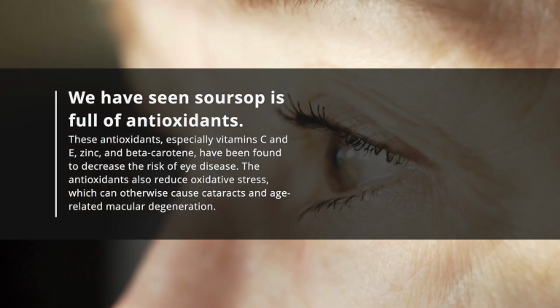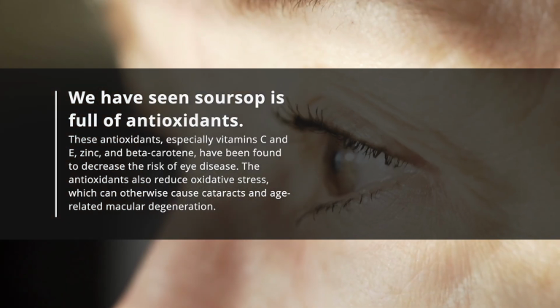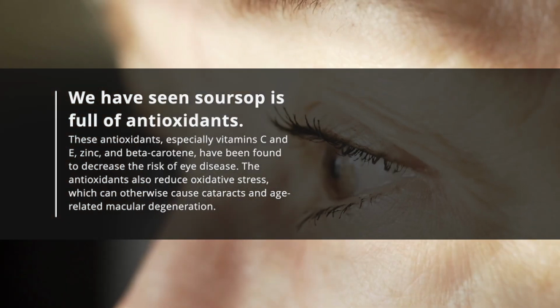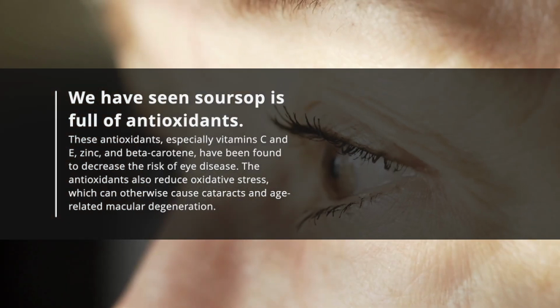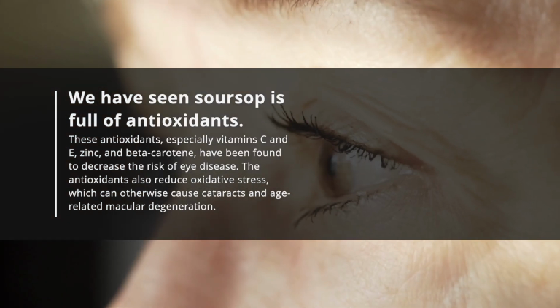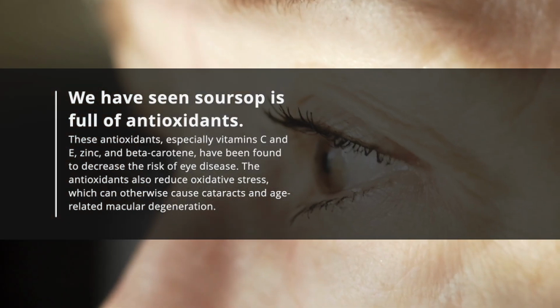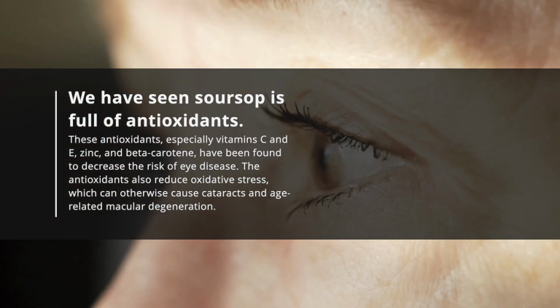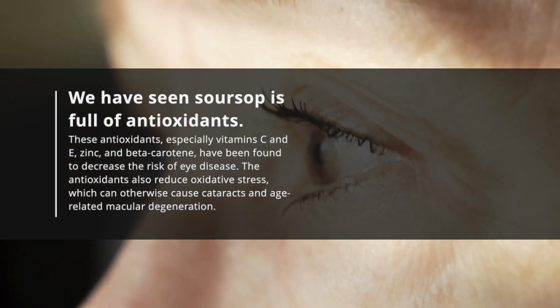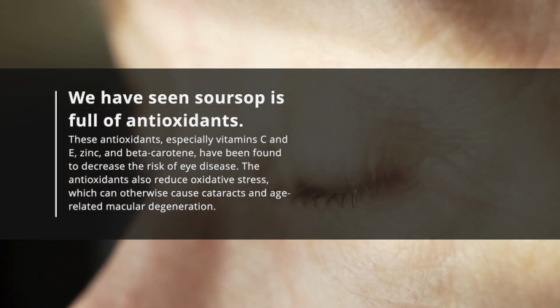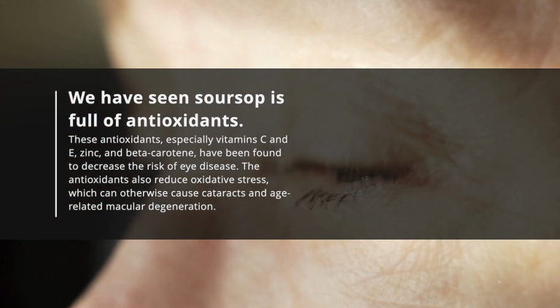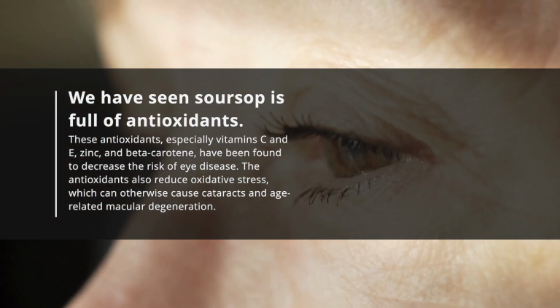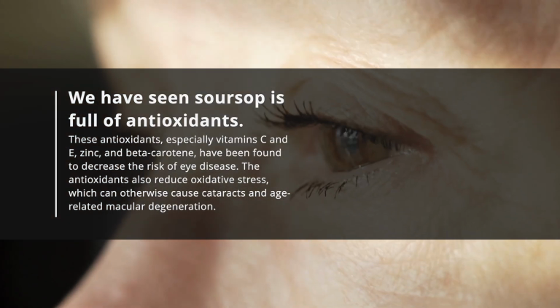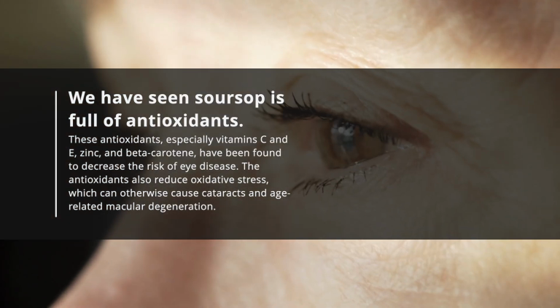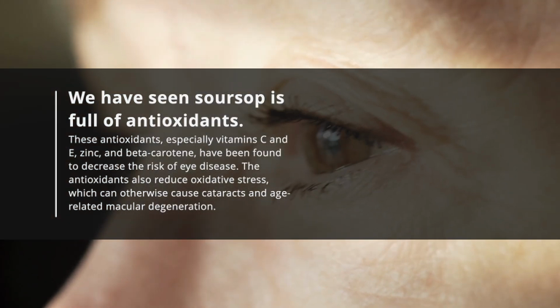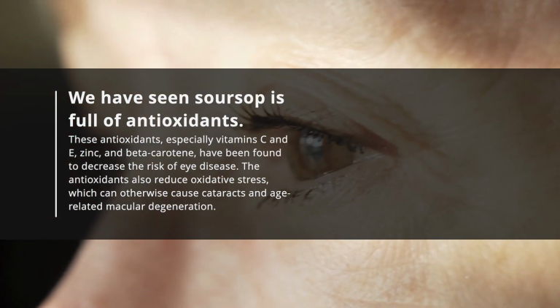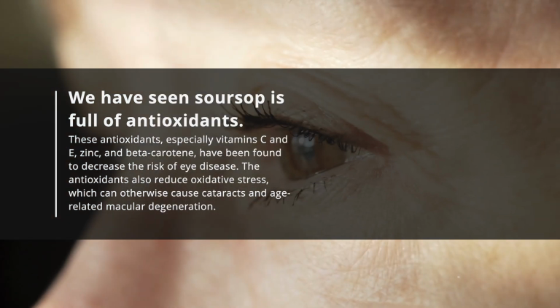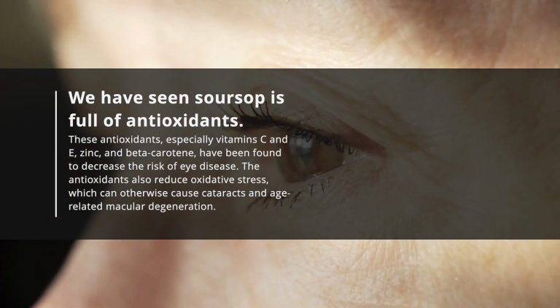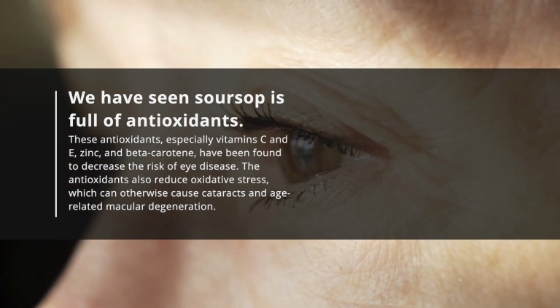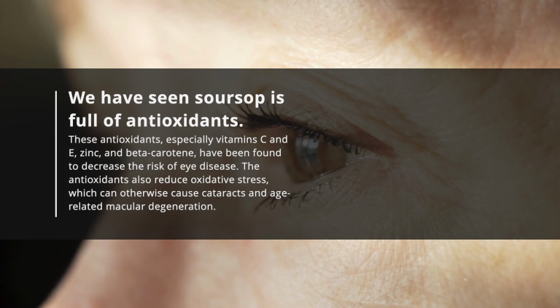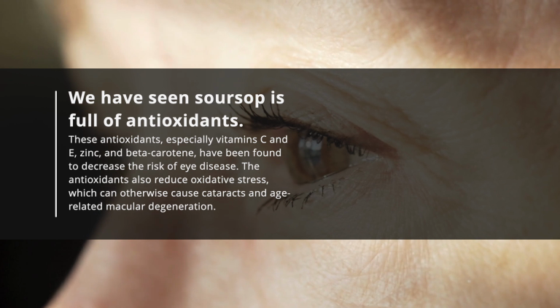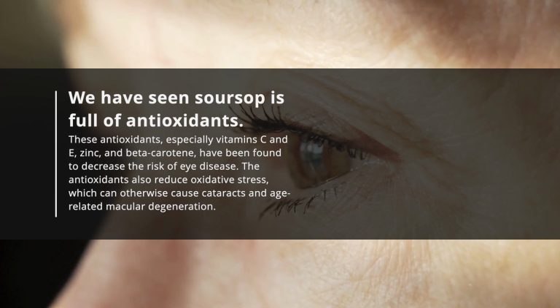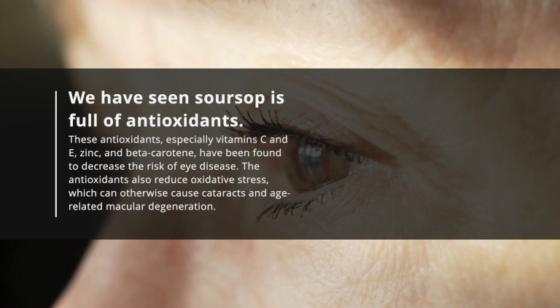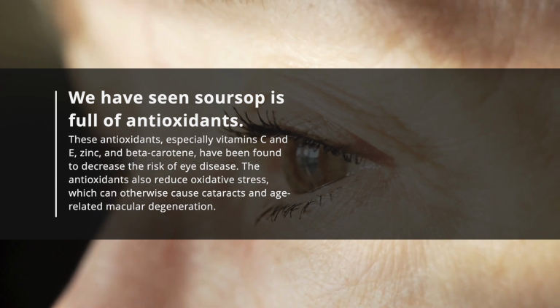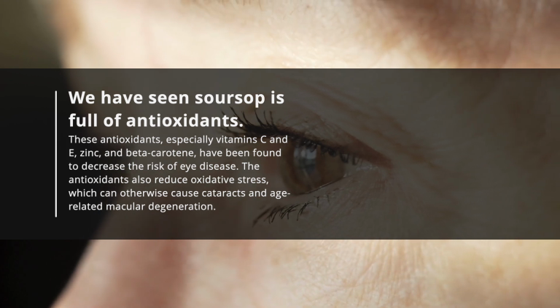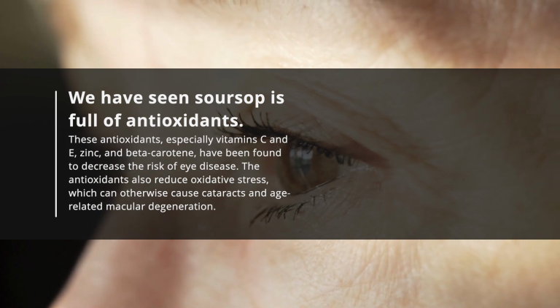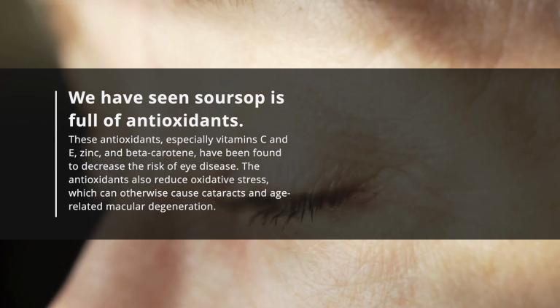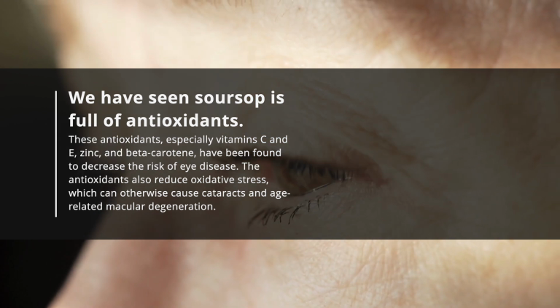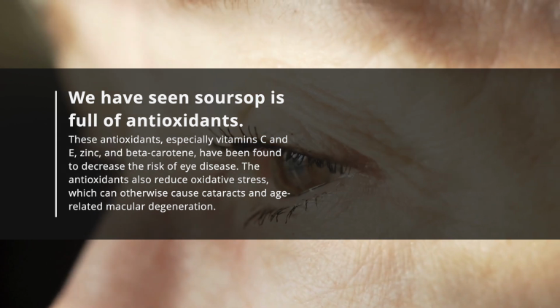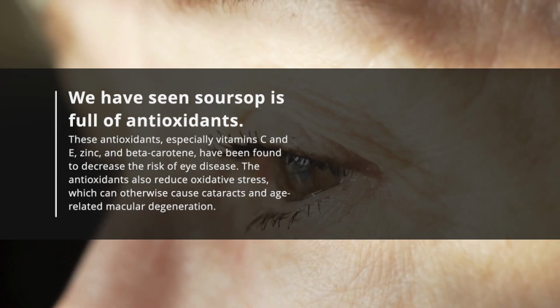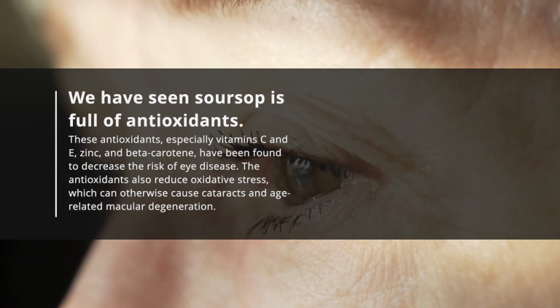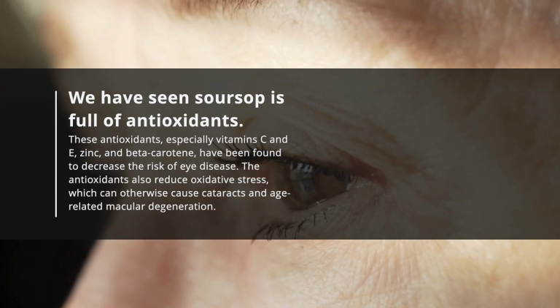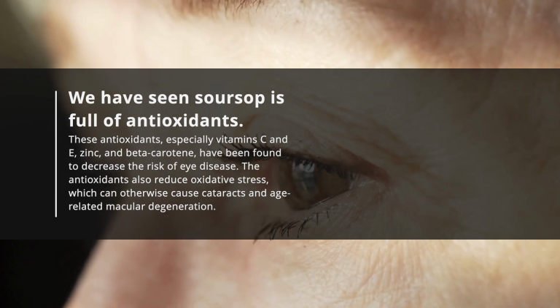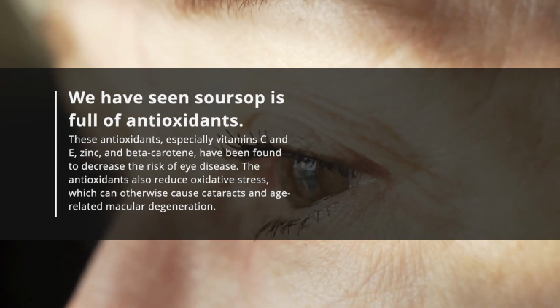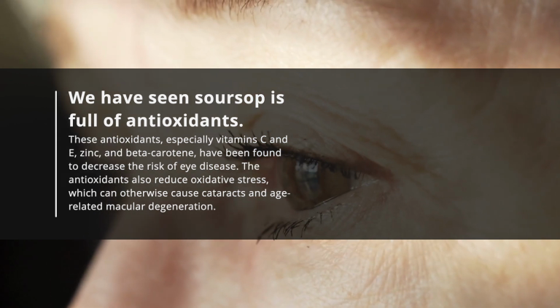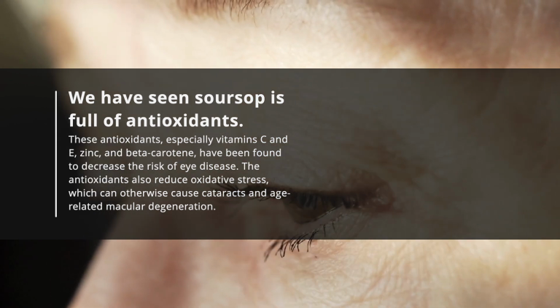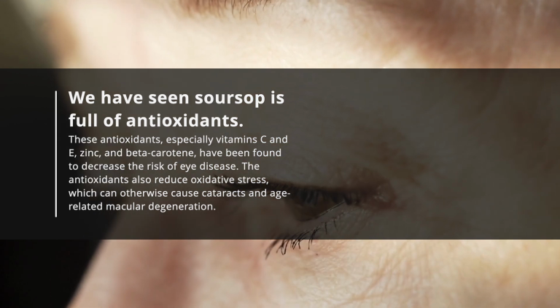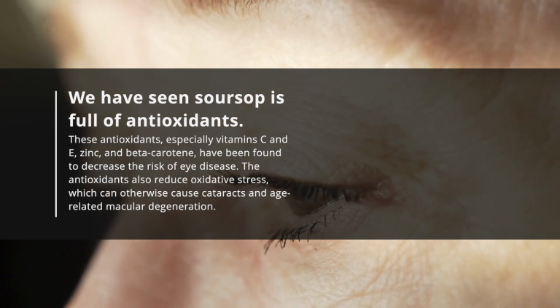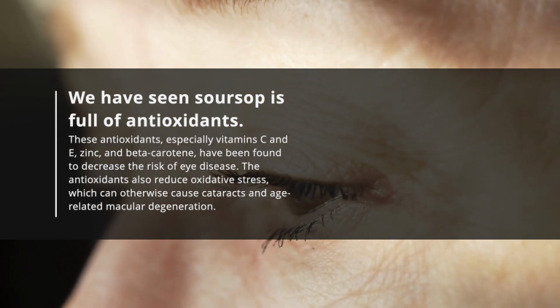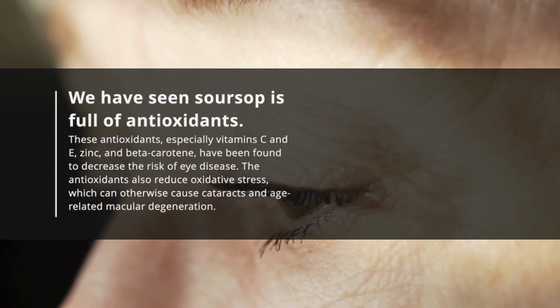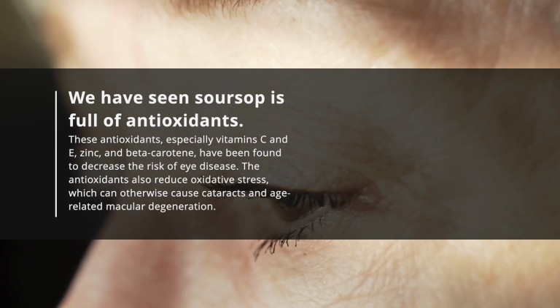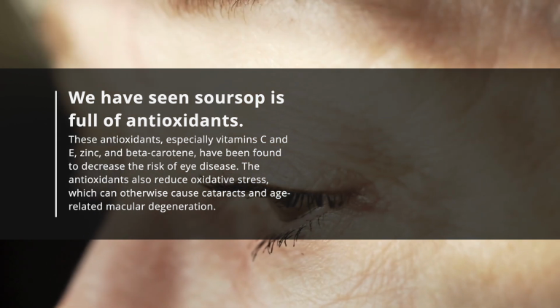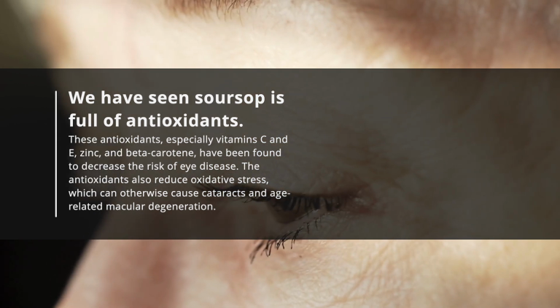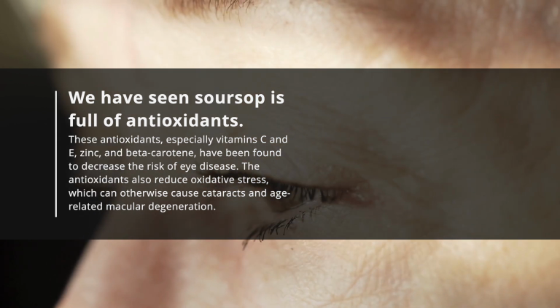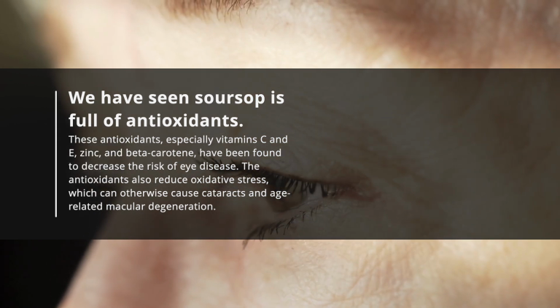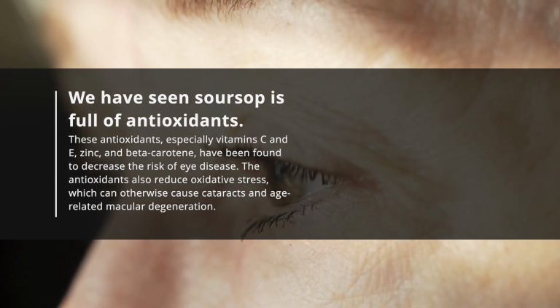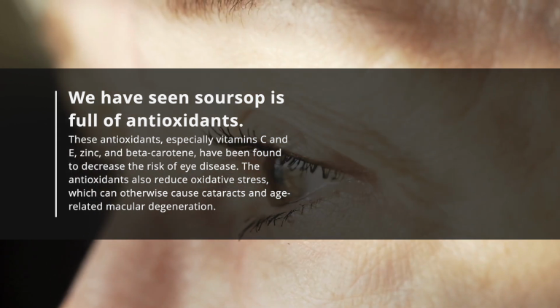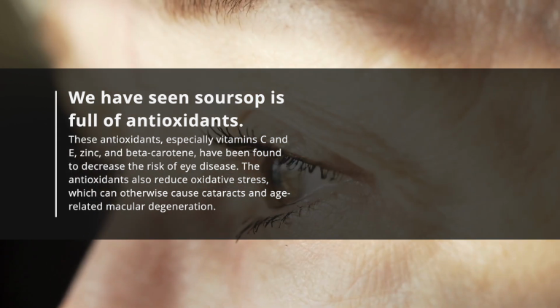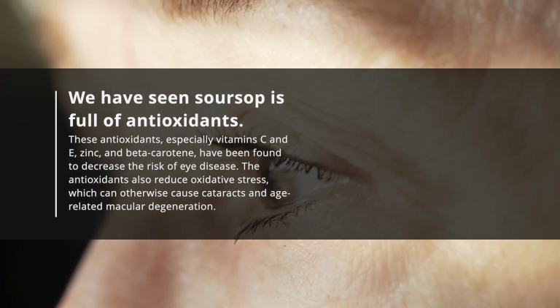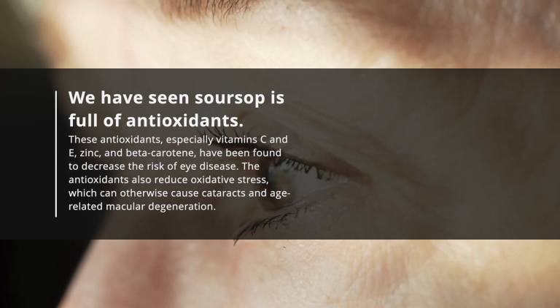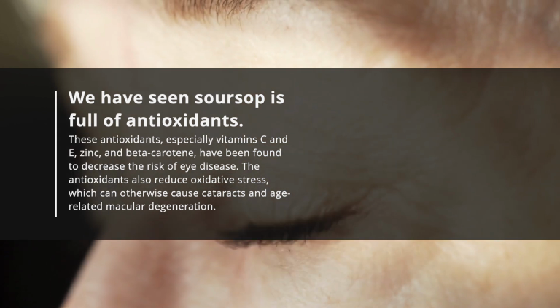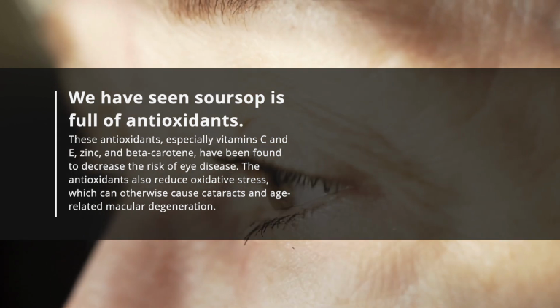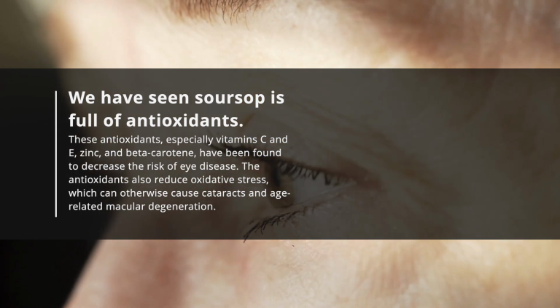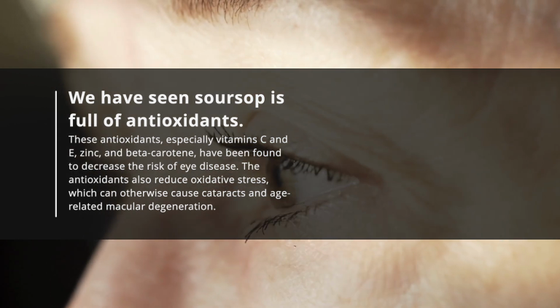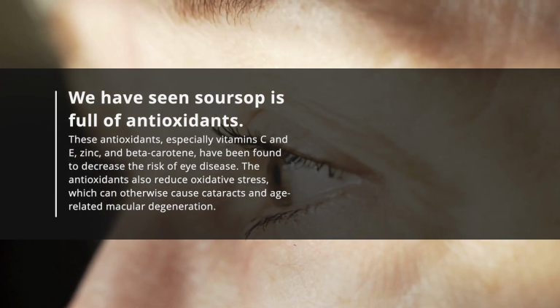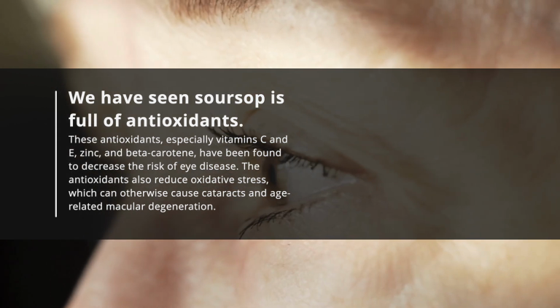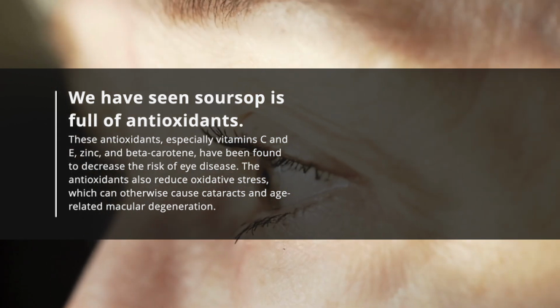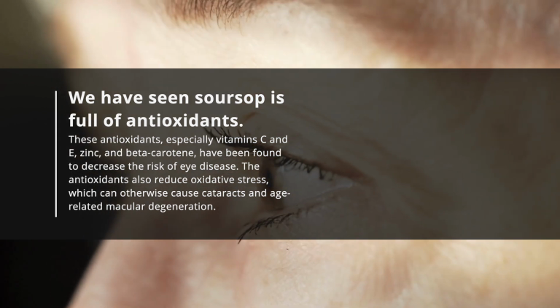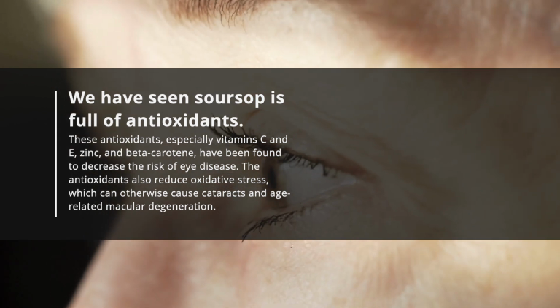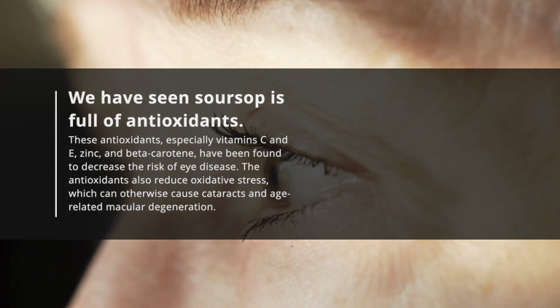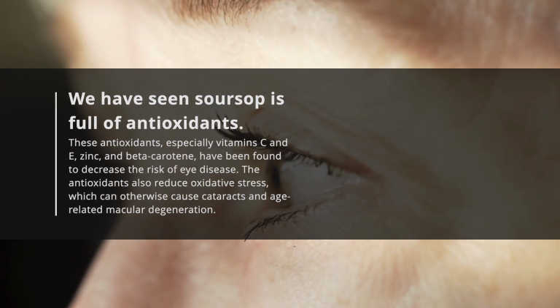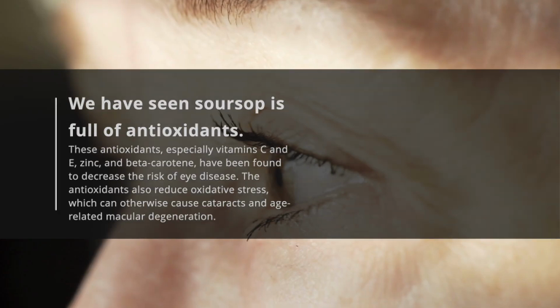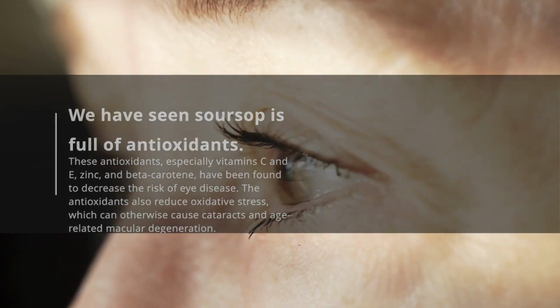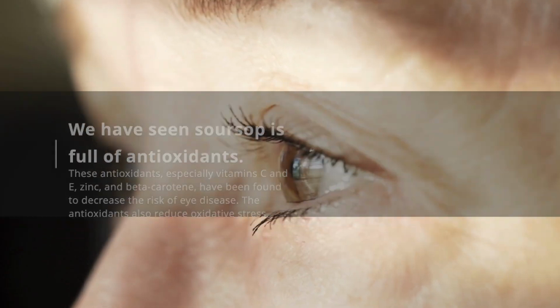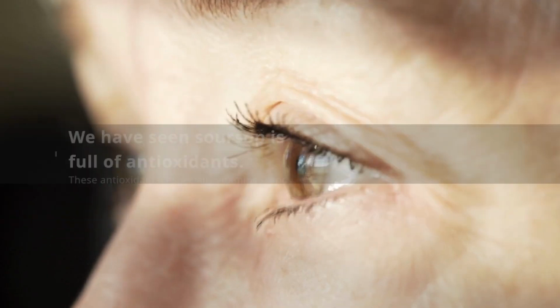The antioxidants also reduce oxidative stress, which can otherwise cause cataracts and age-related macular degeneration.